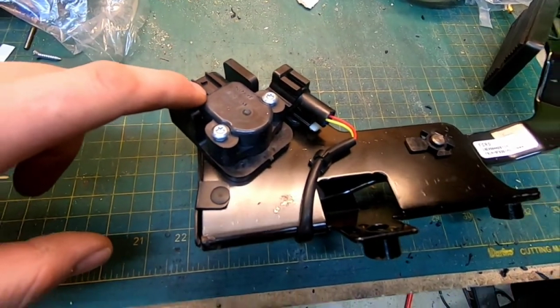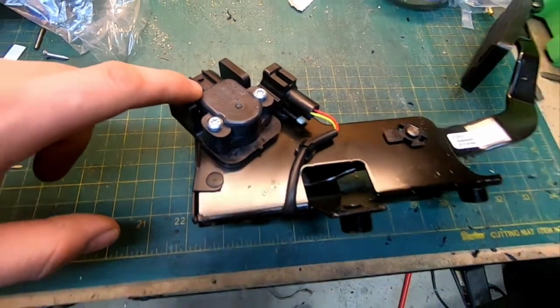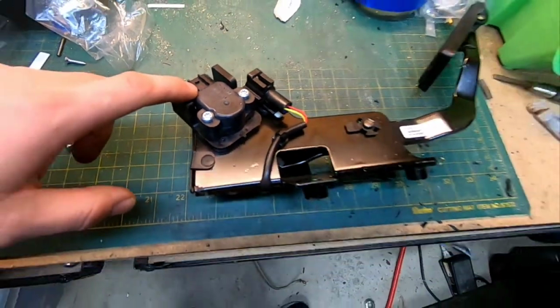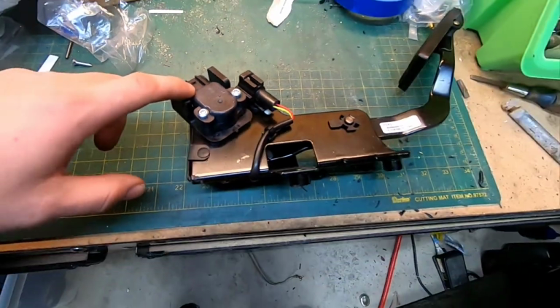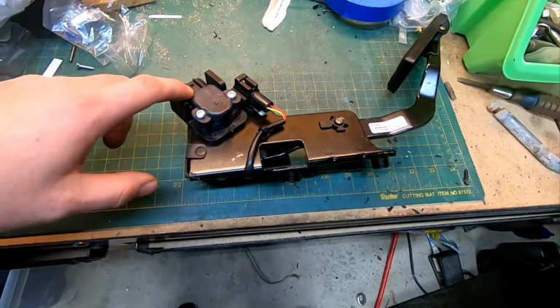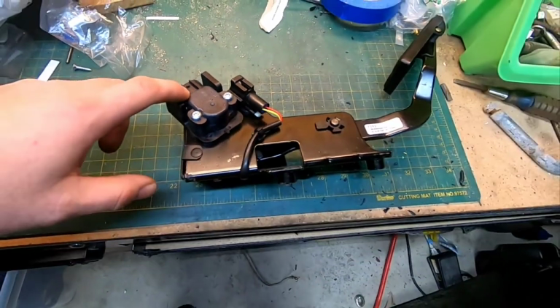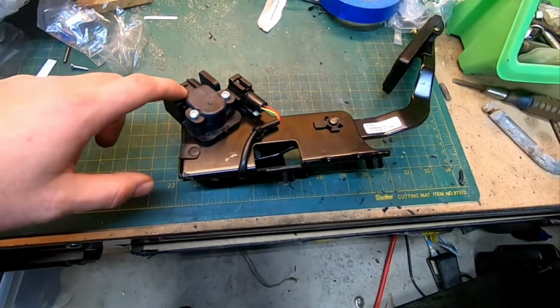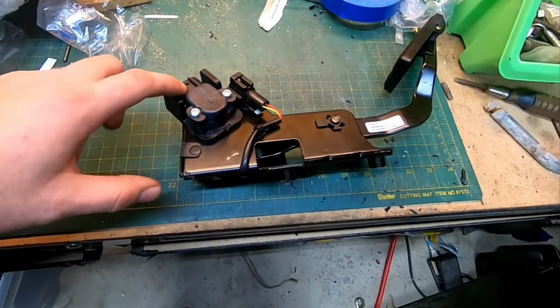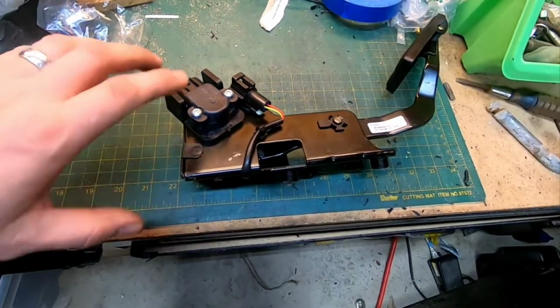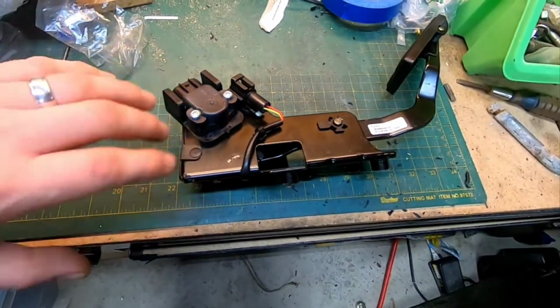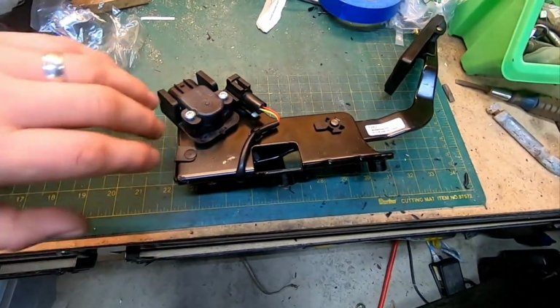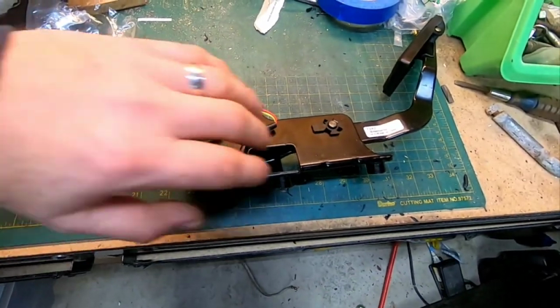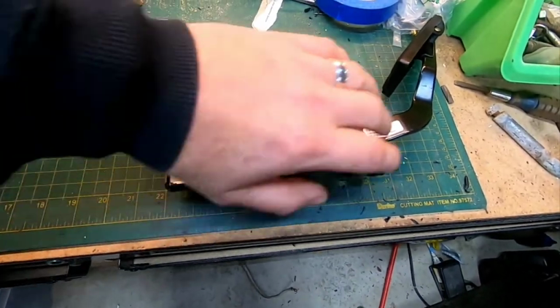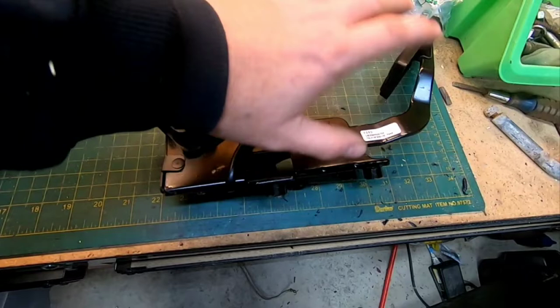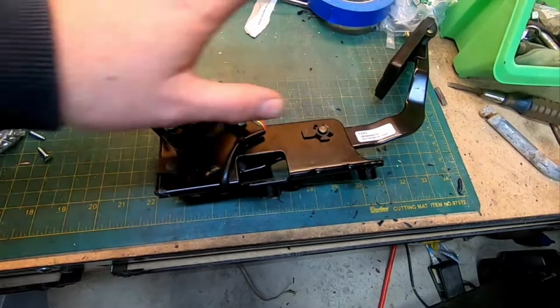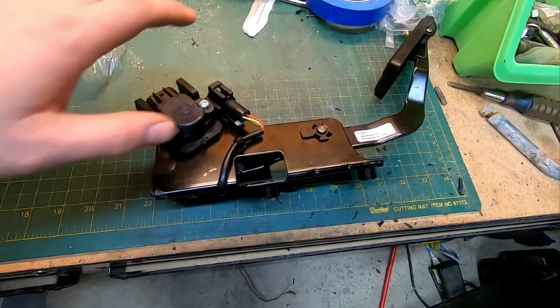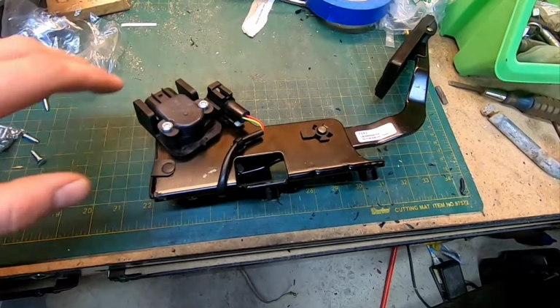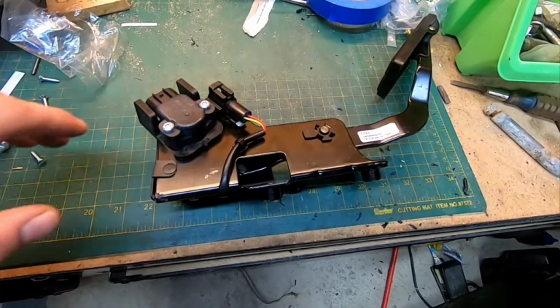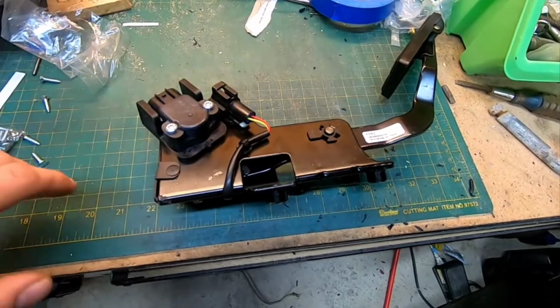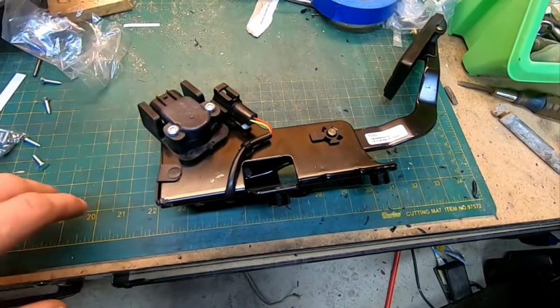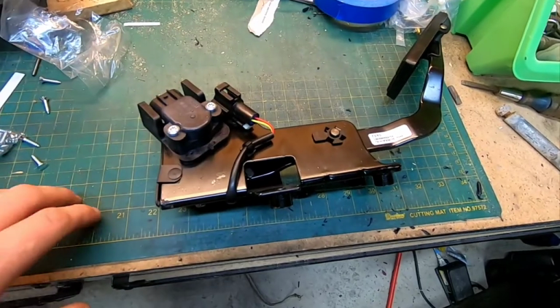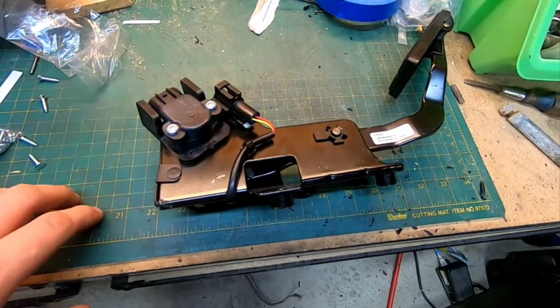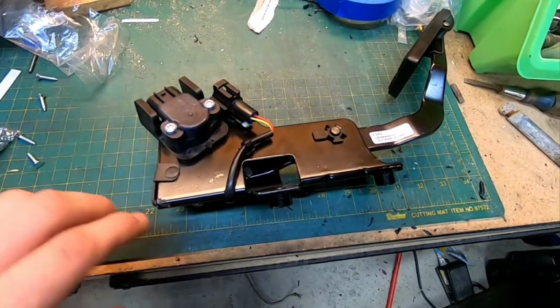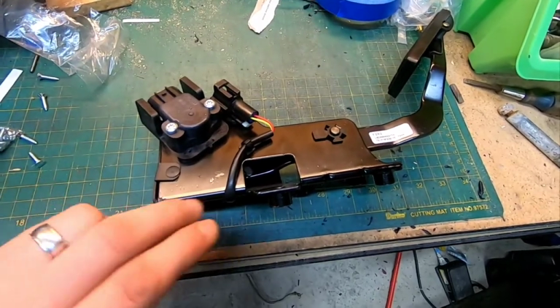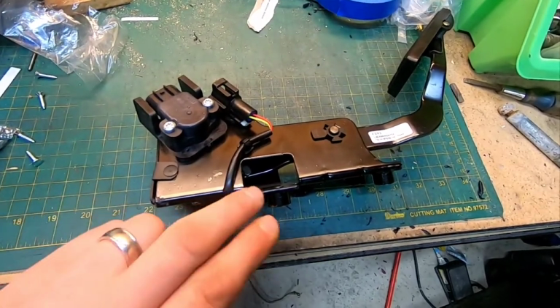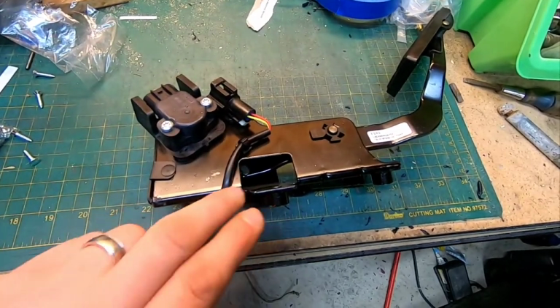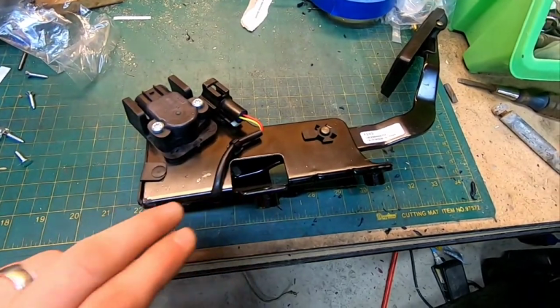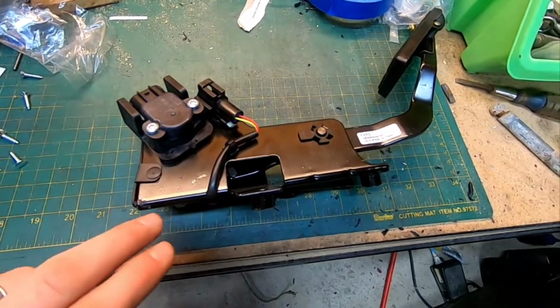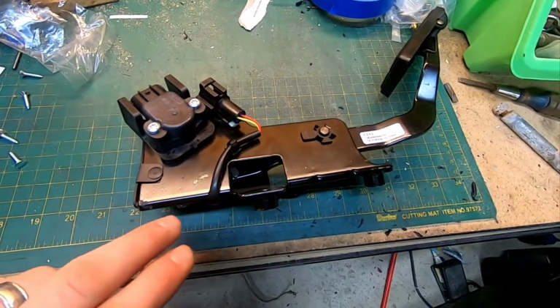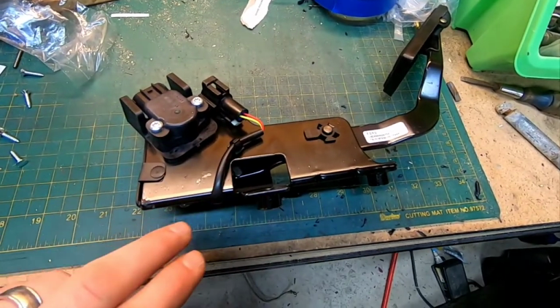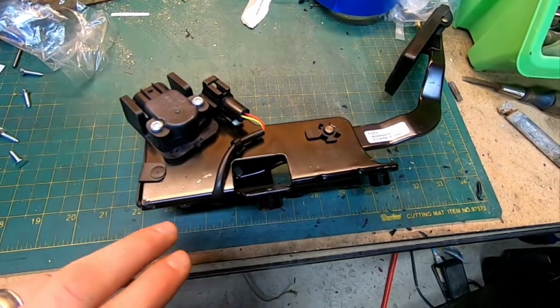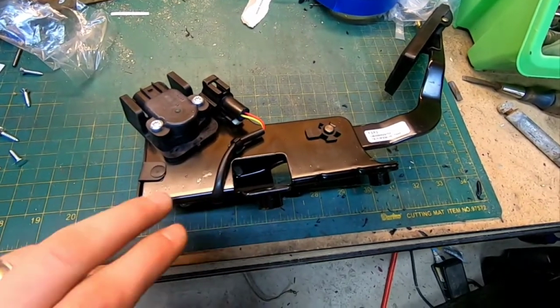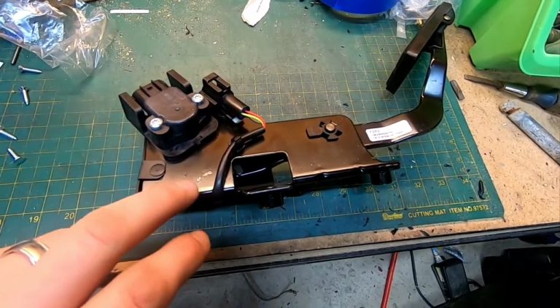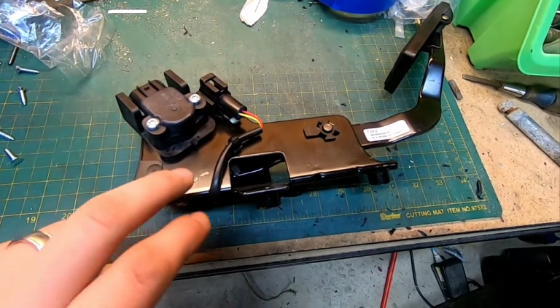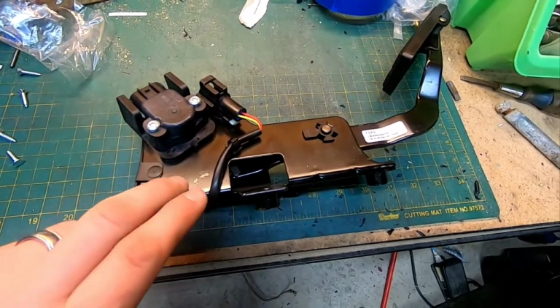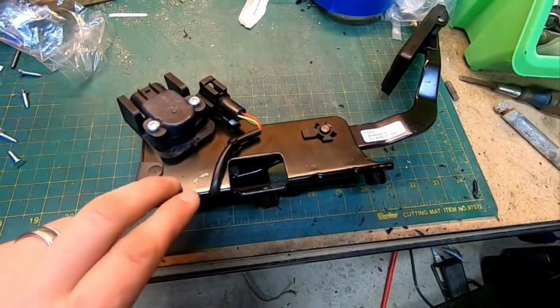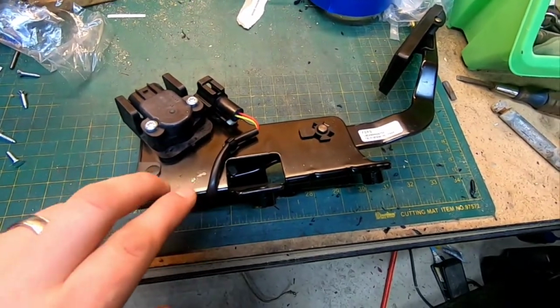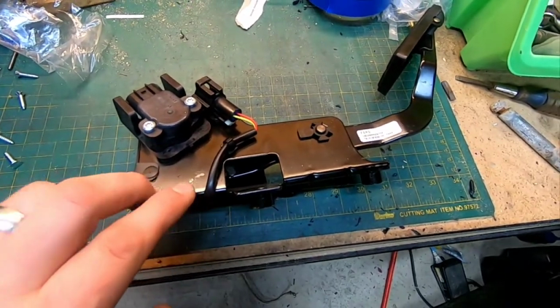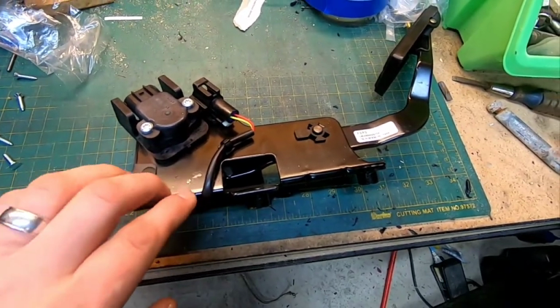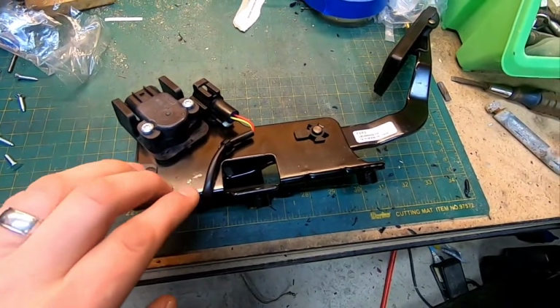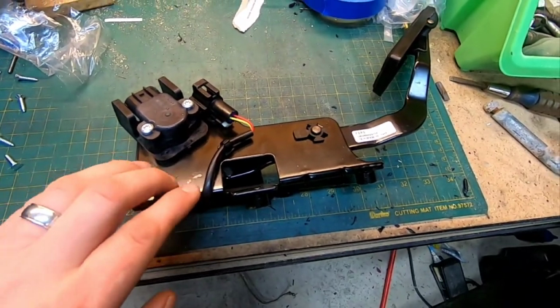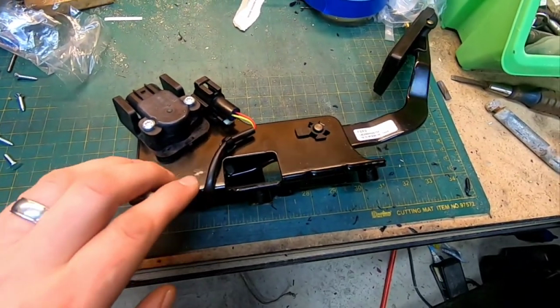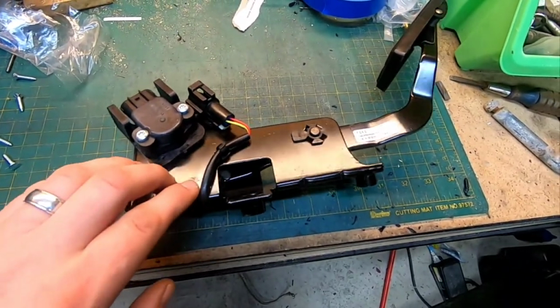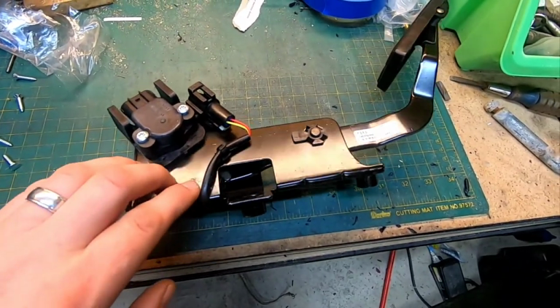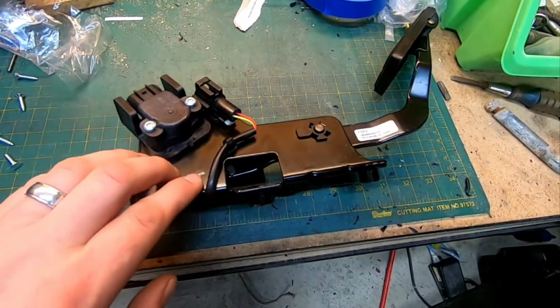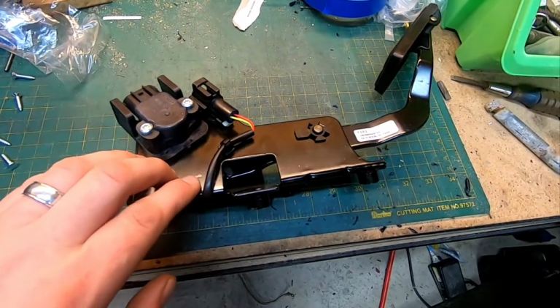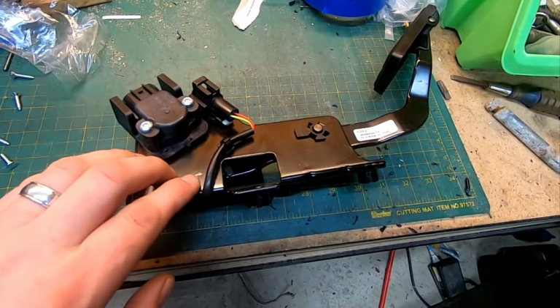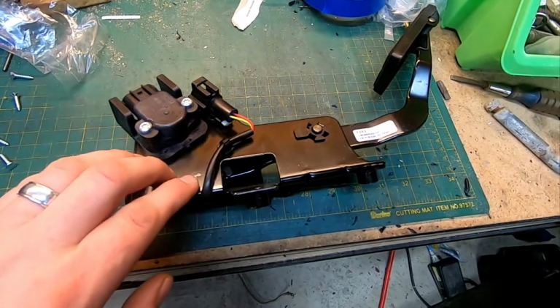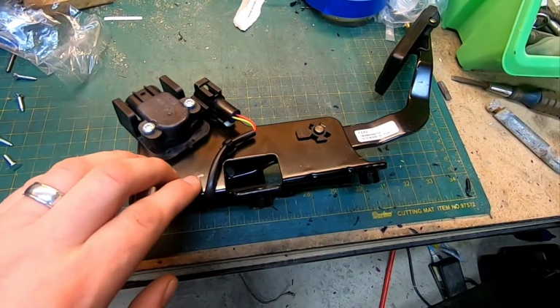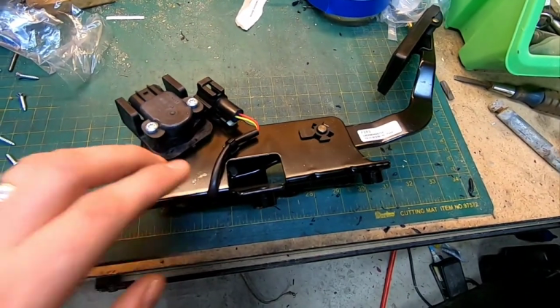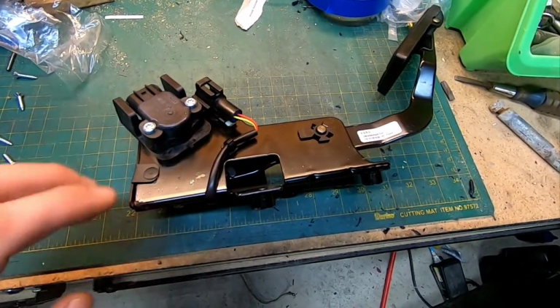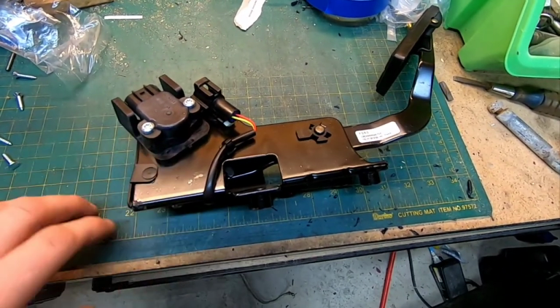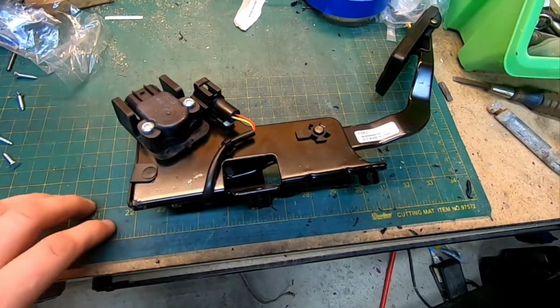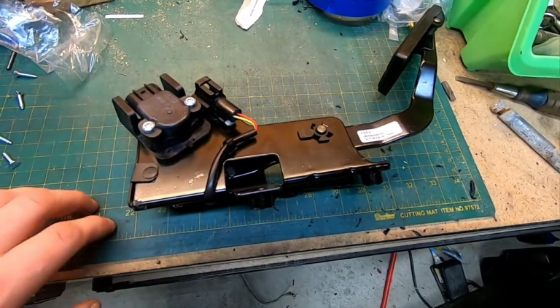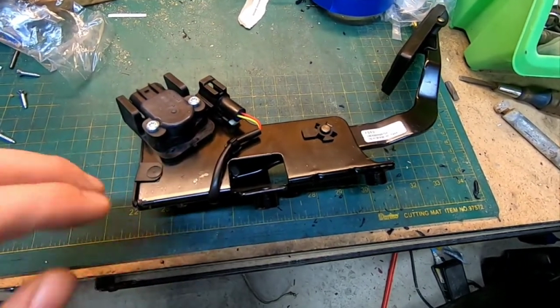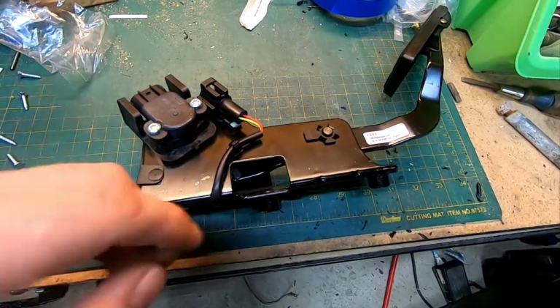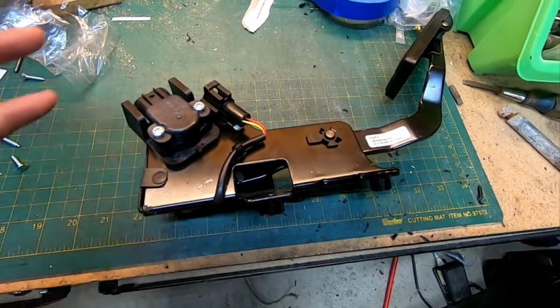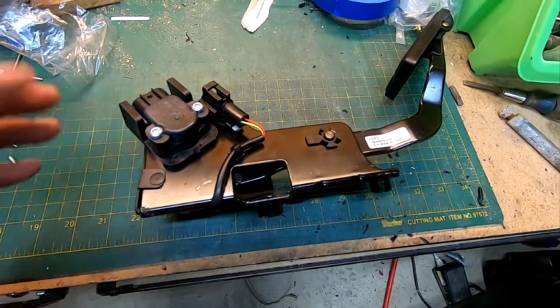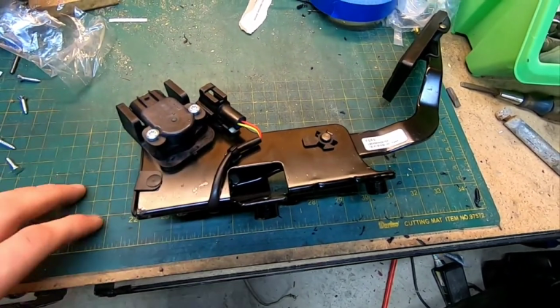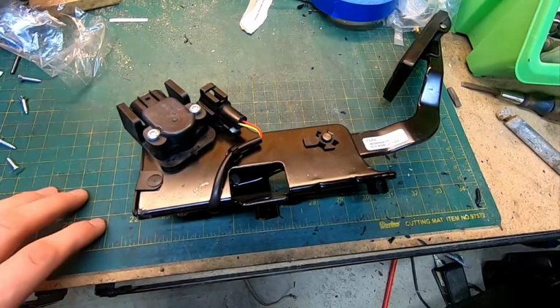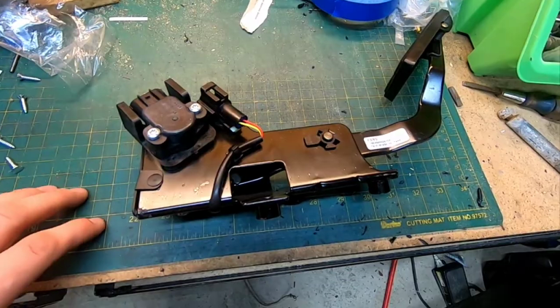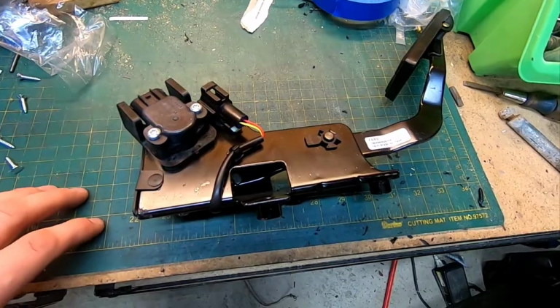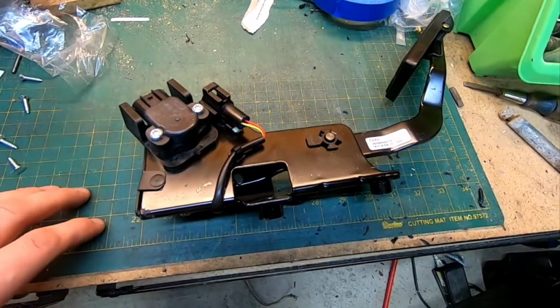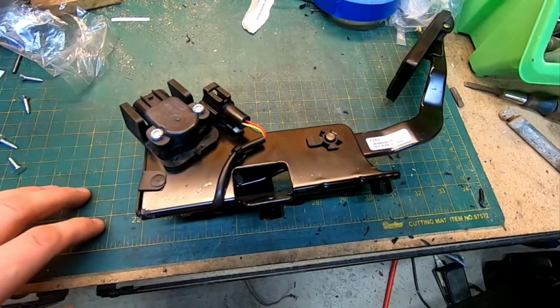In my situation, I just replaced the entire assembly unit because it had some mechanical slop in it and it's just time to replace it.